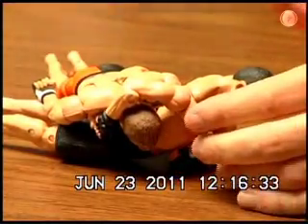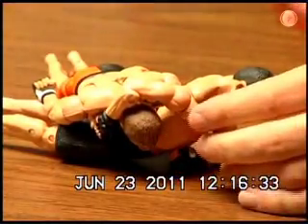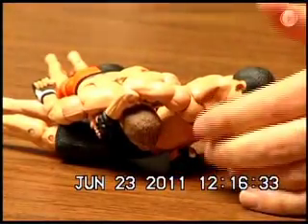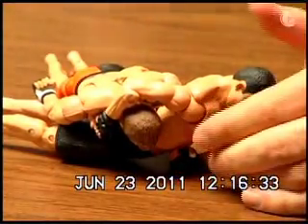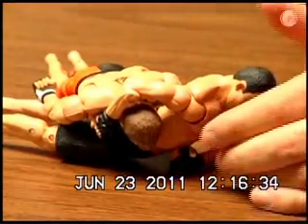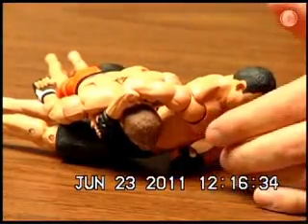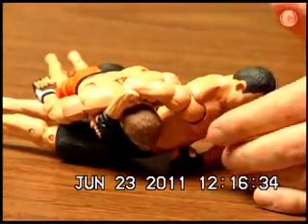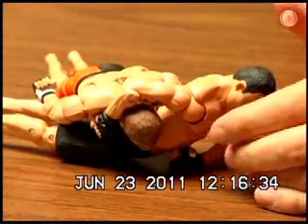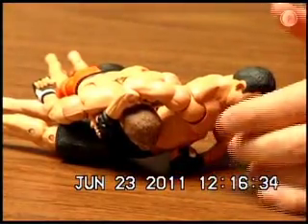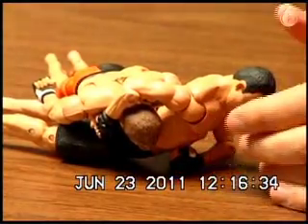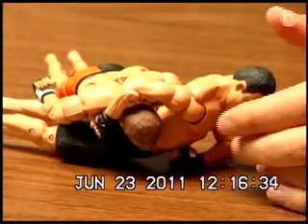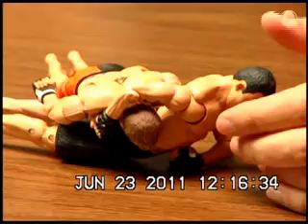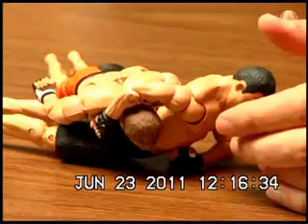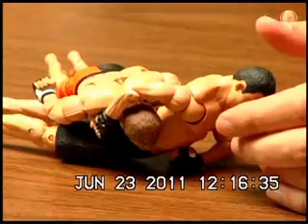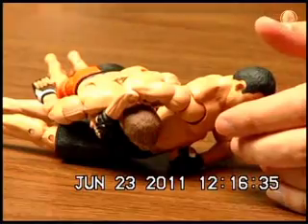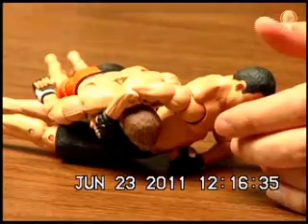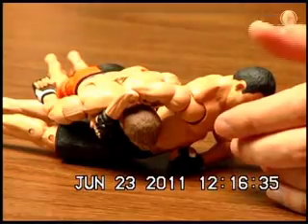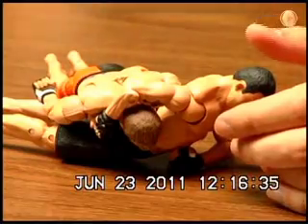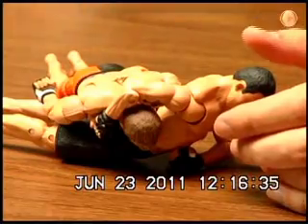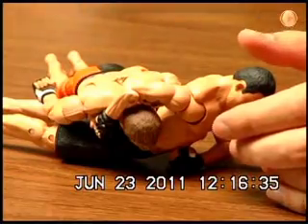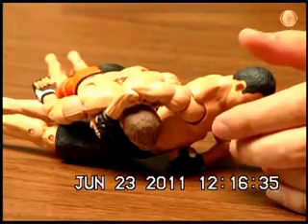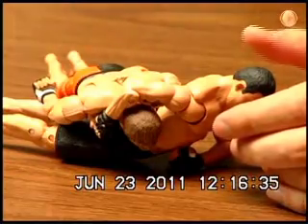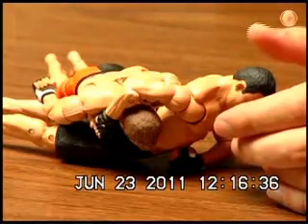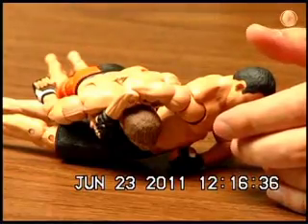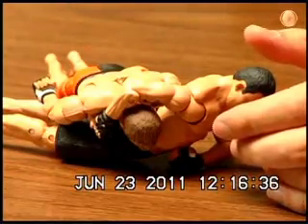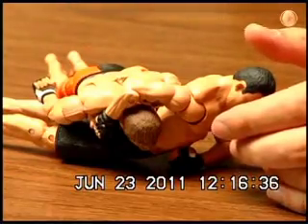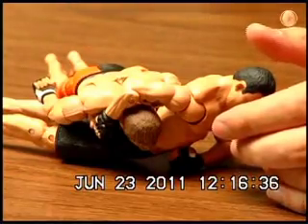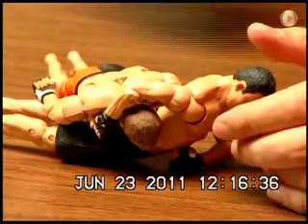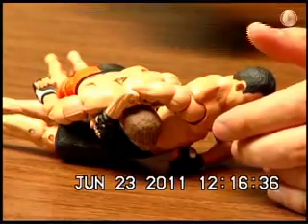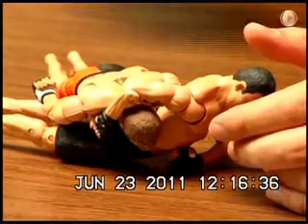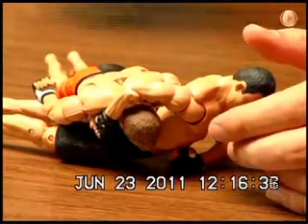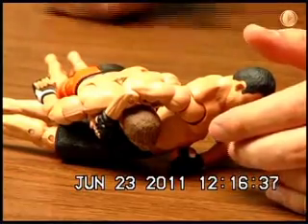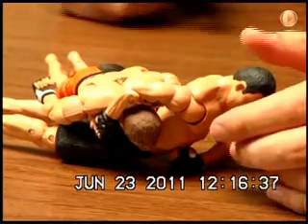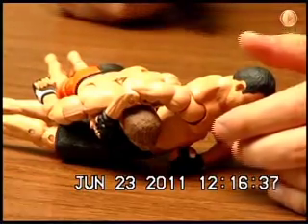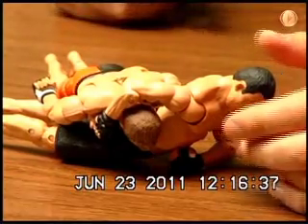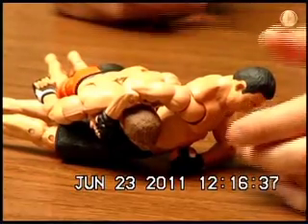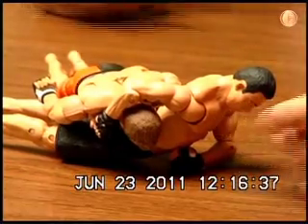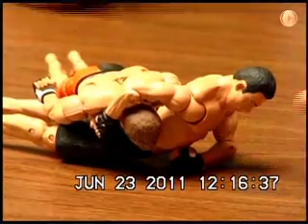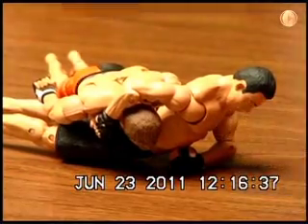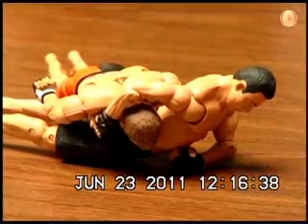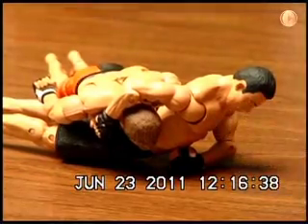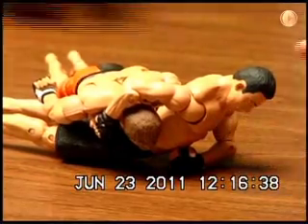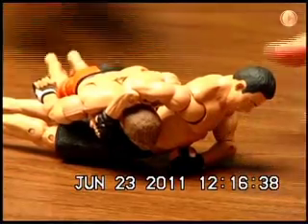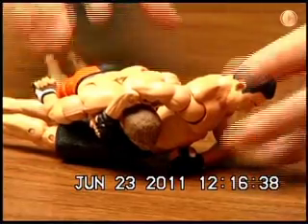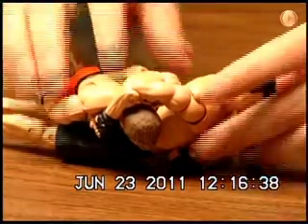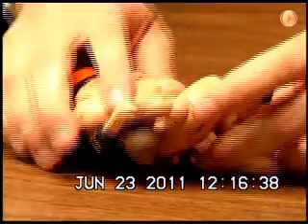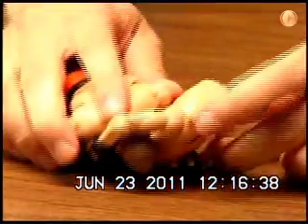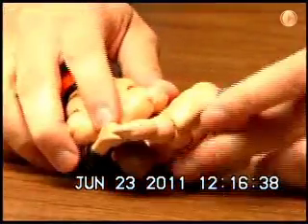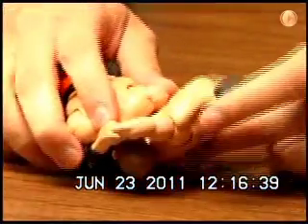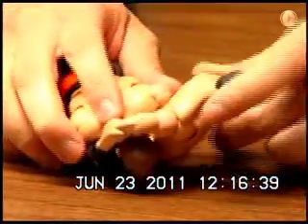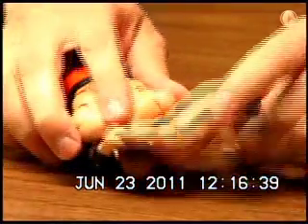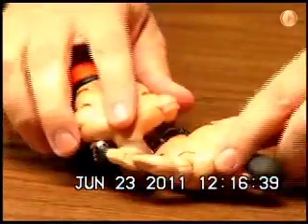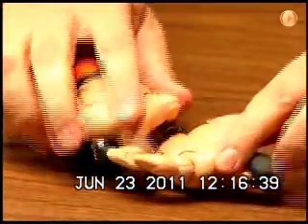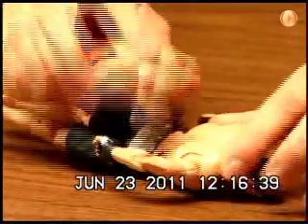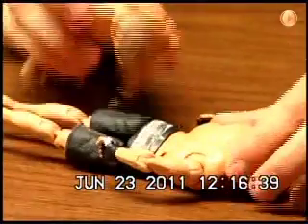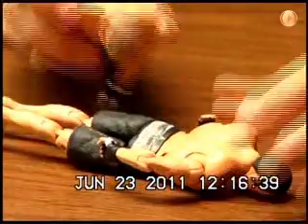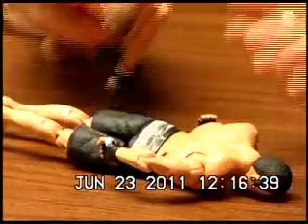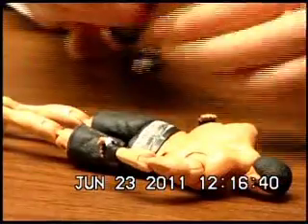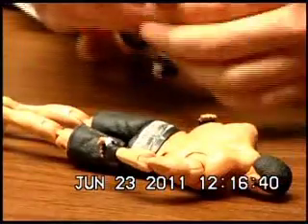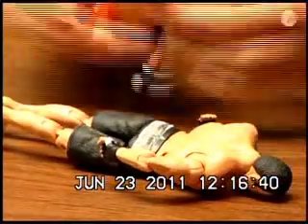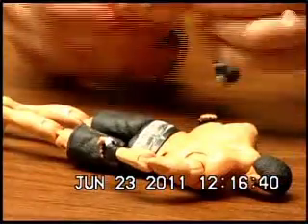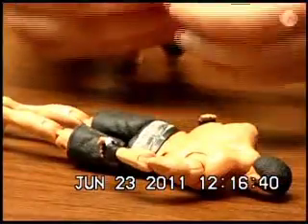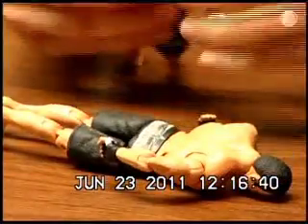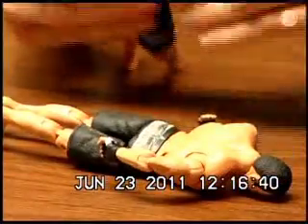I unholstered my weapon with my right arm. I positioned in his back and I fired twice. He kind of went numb.